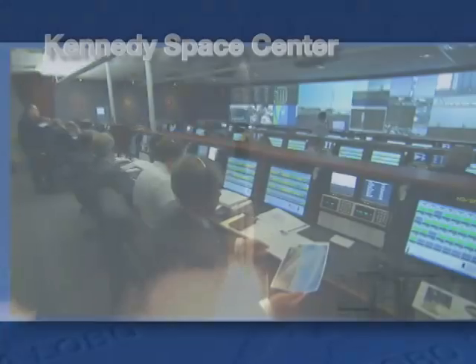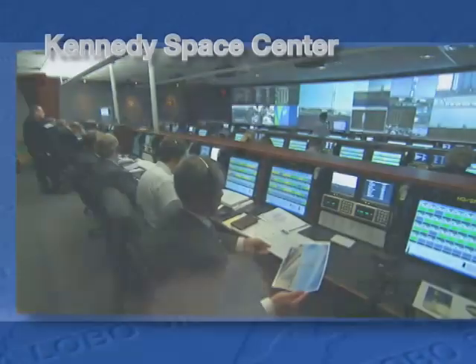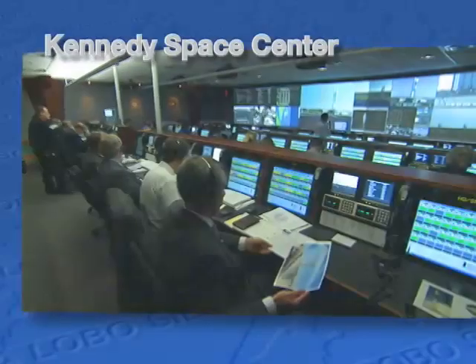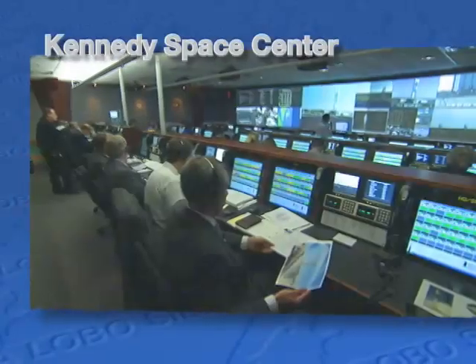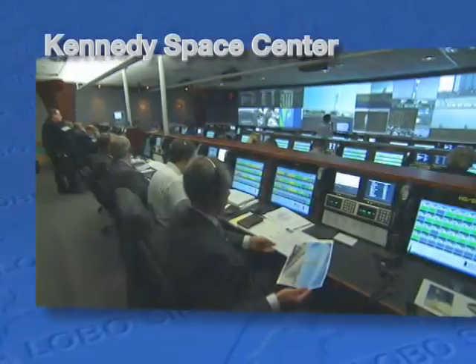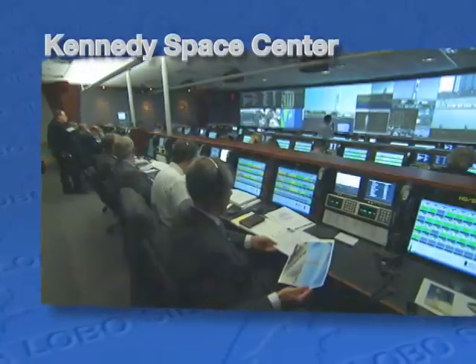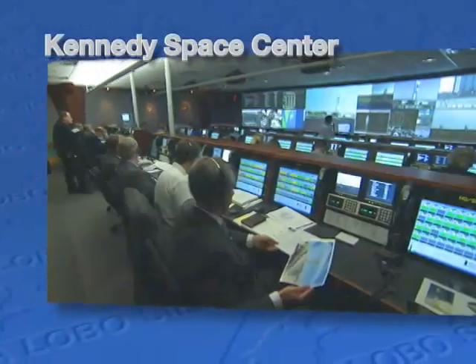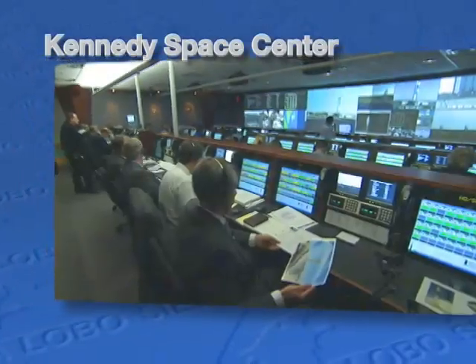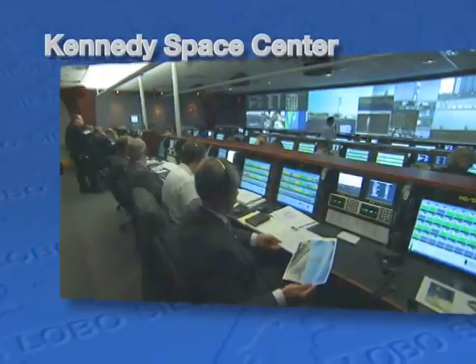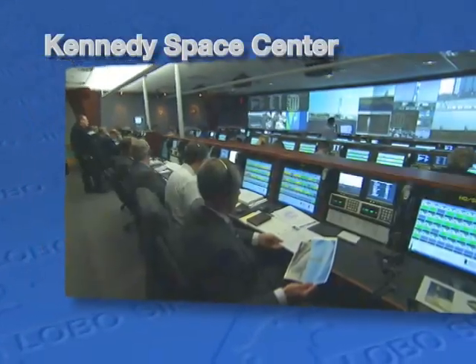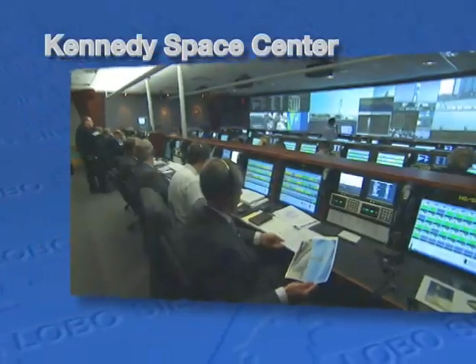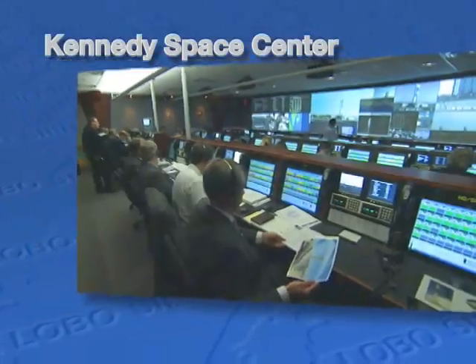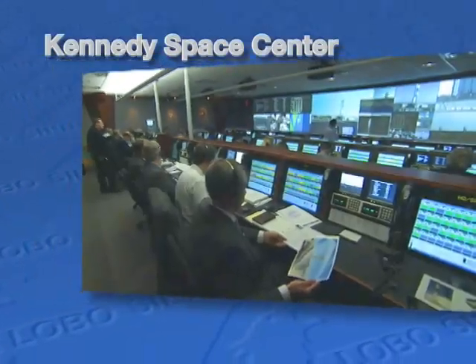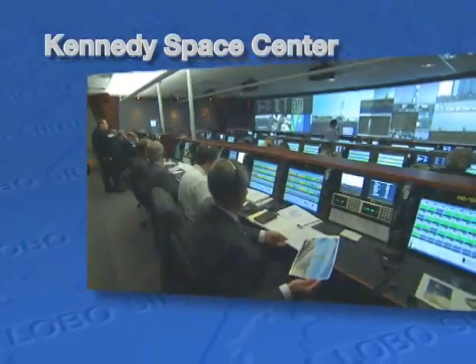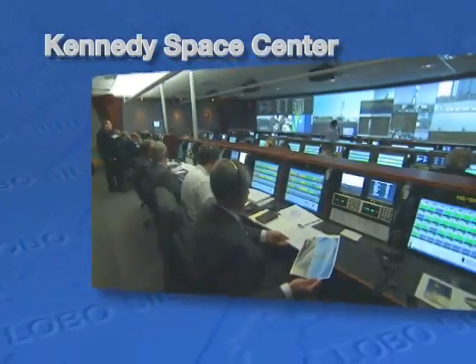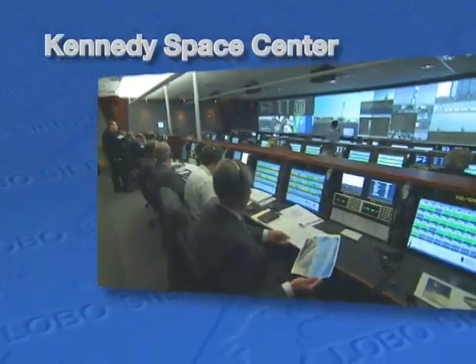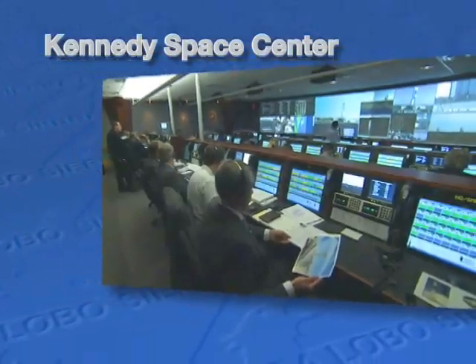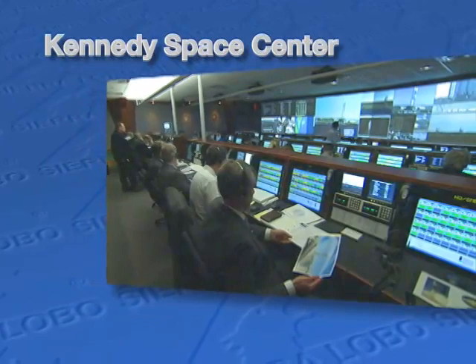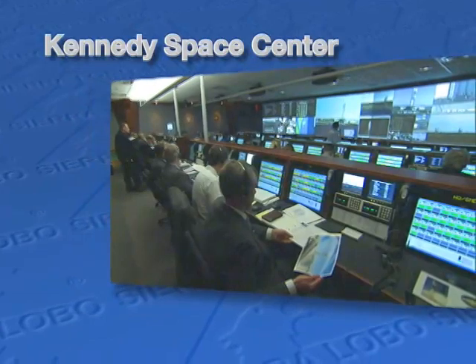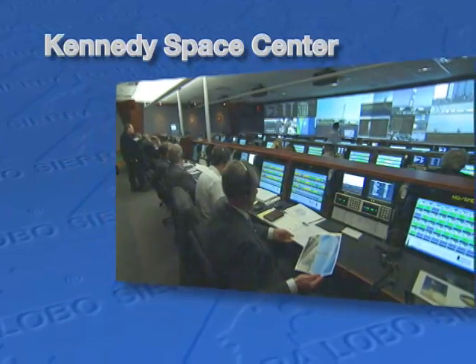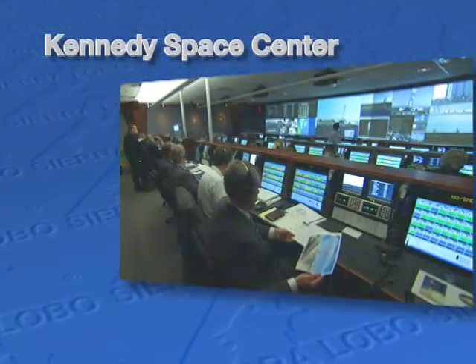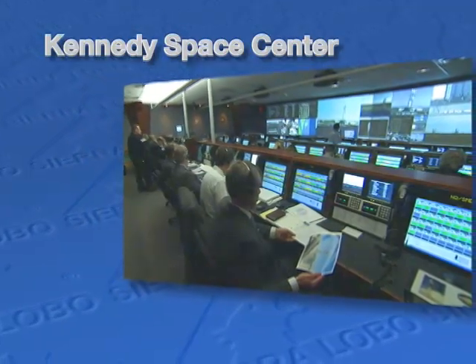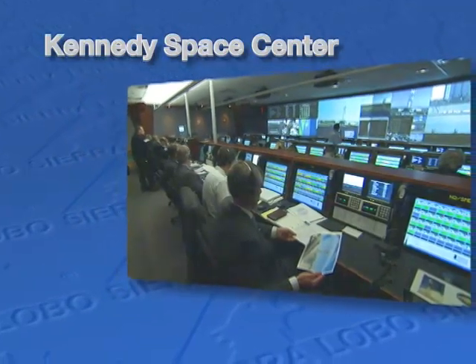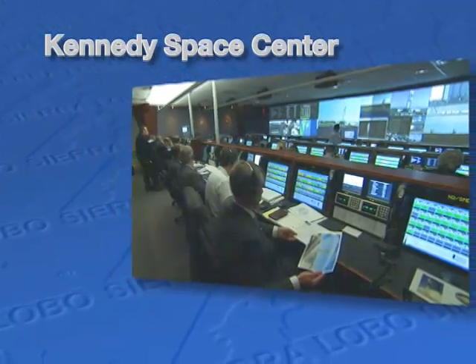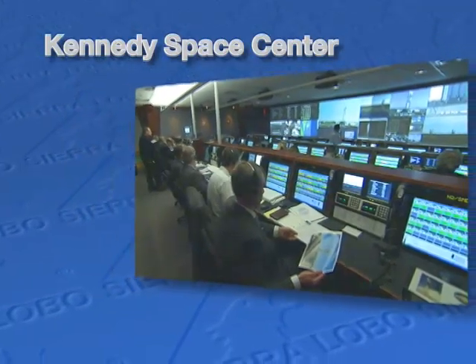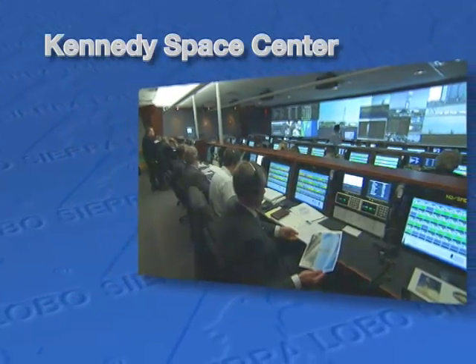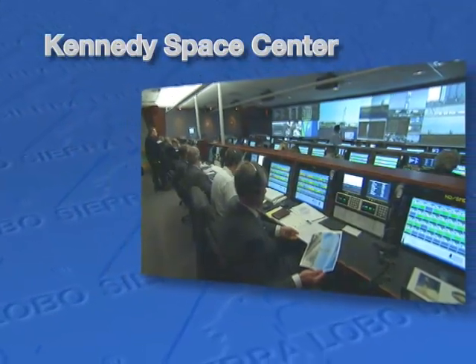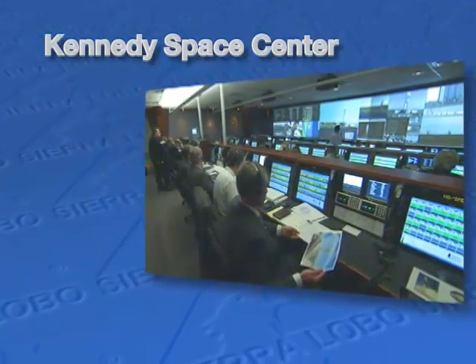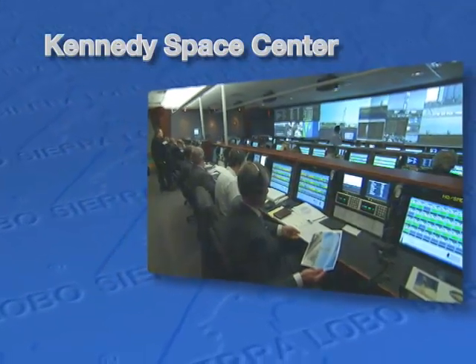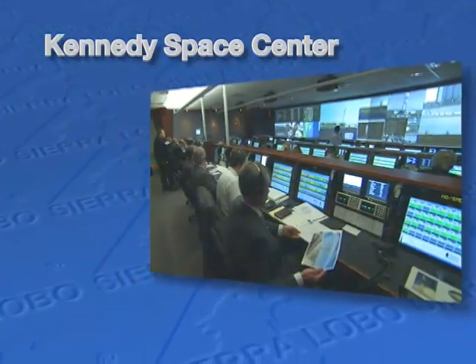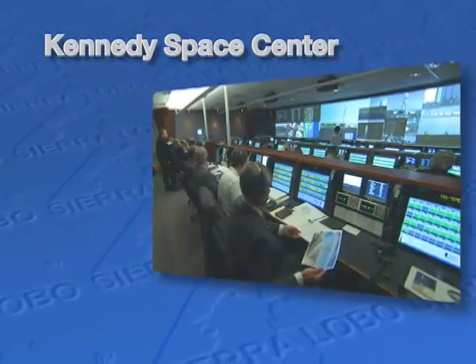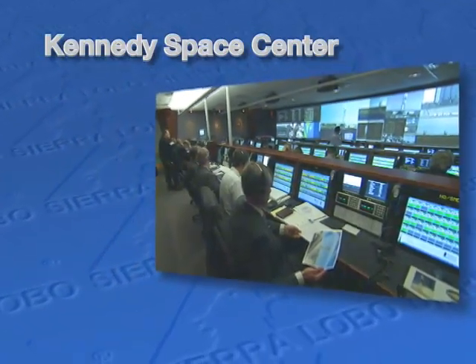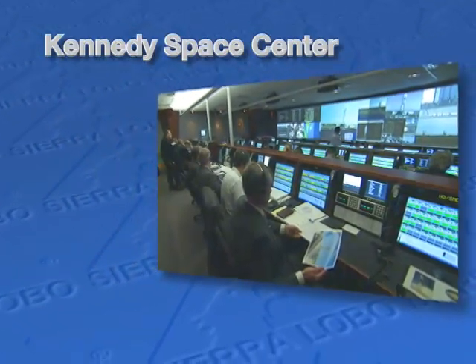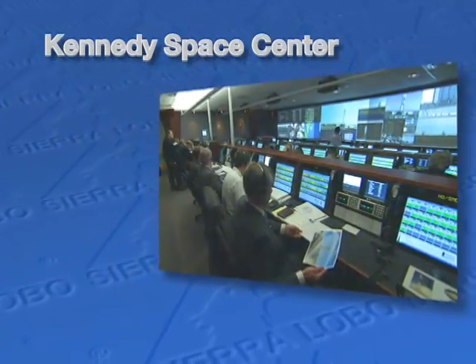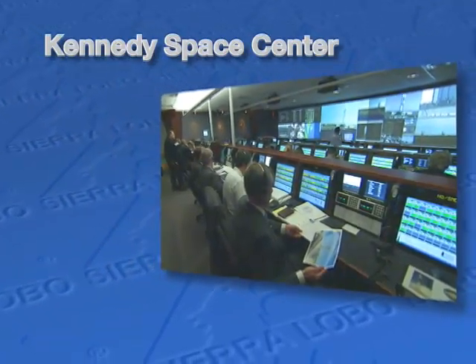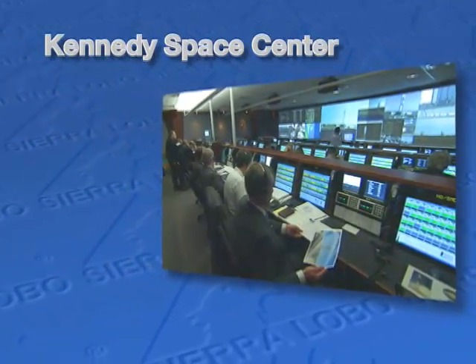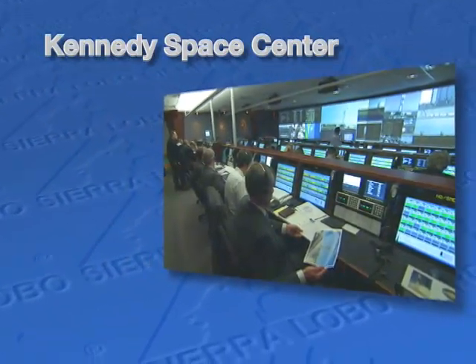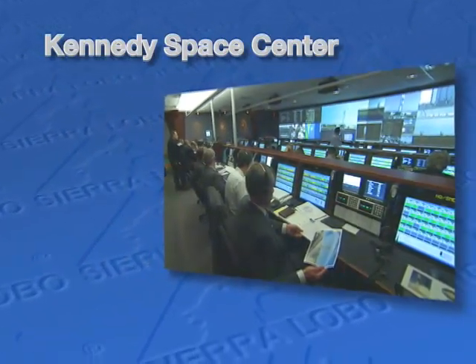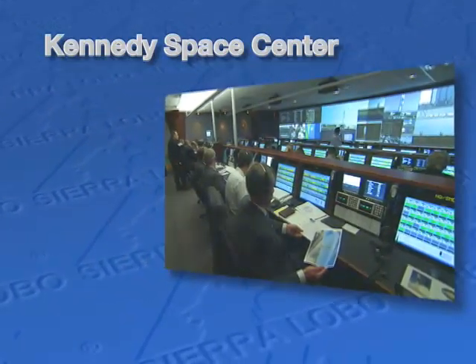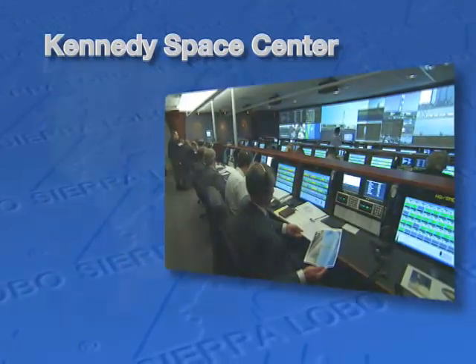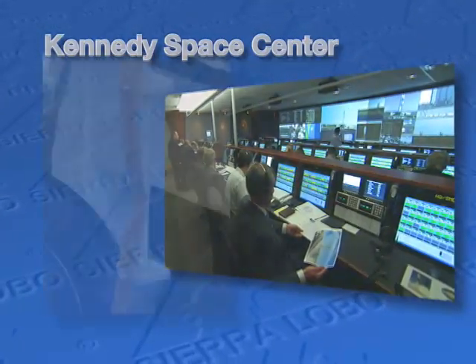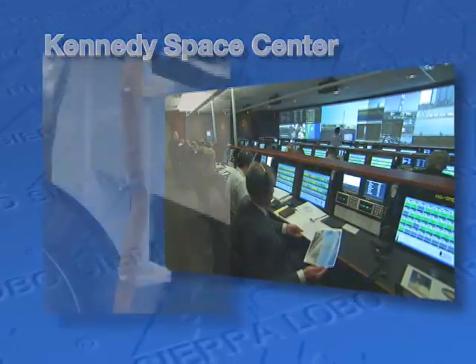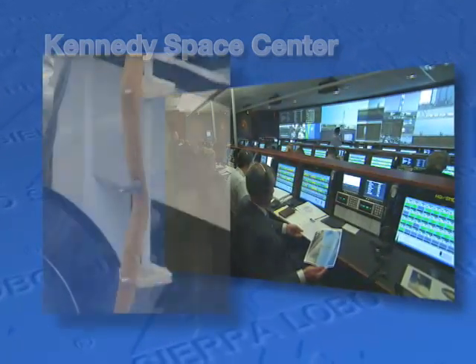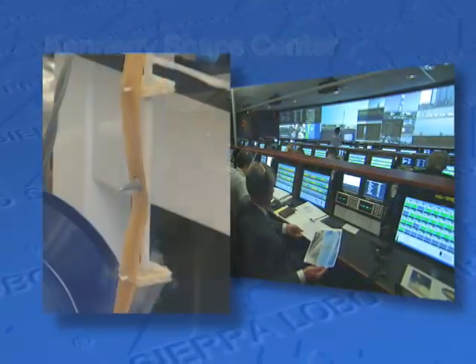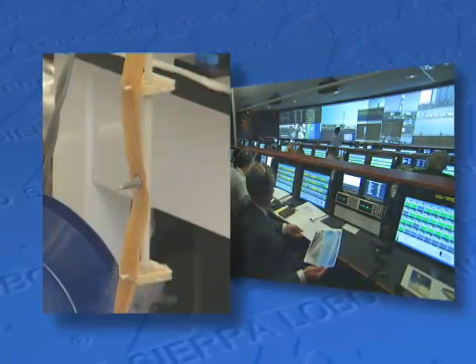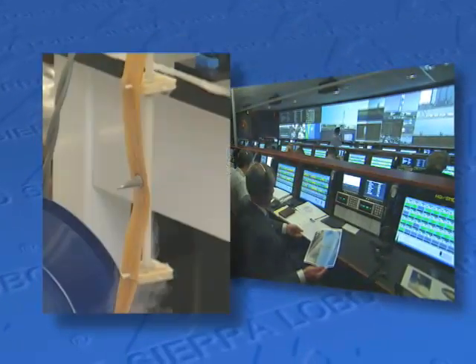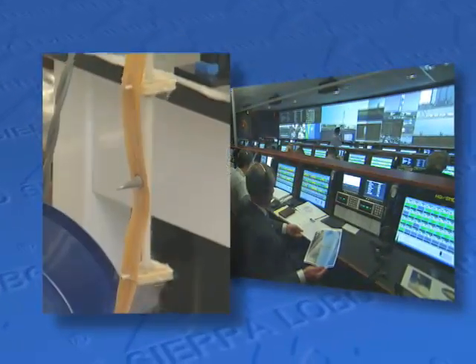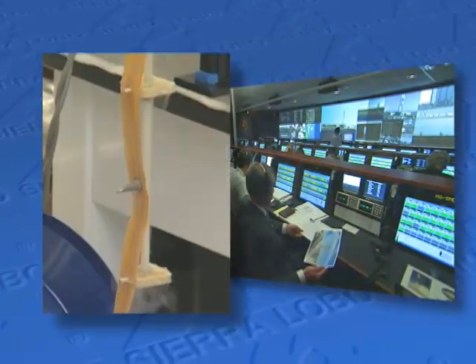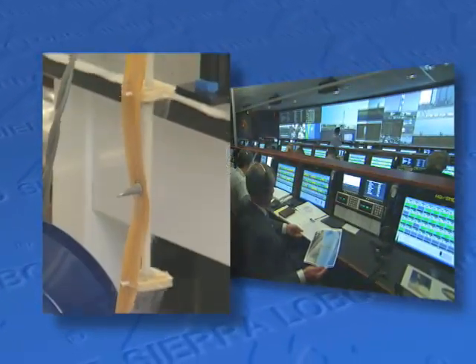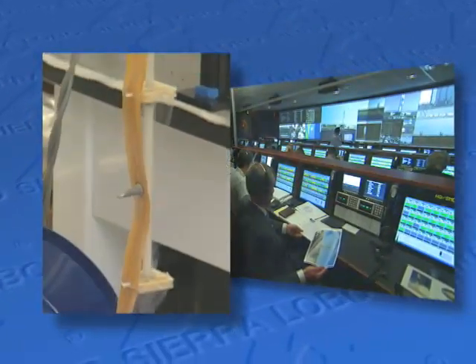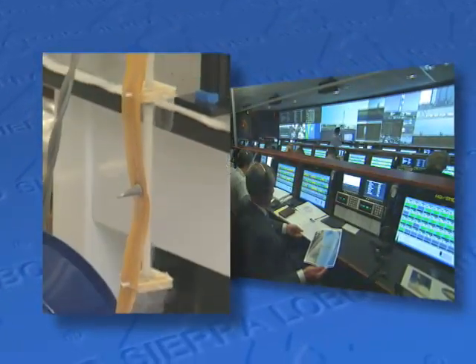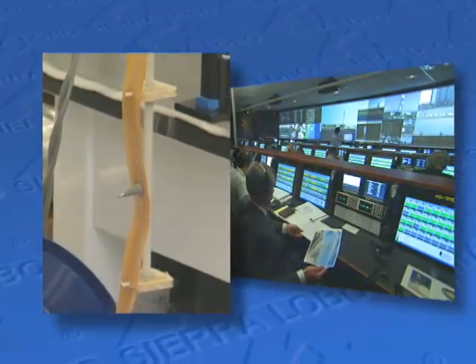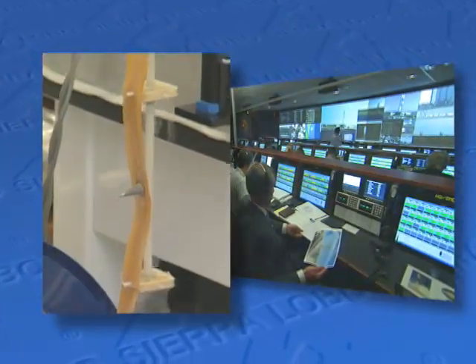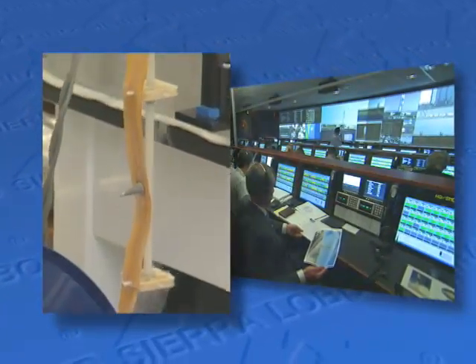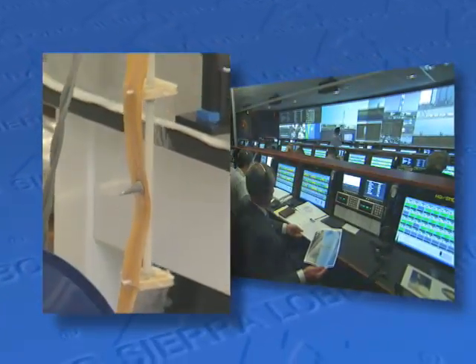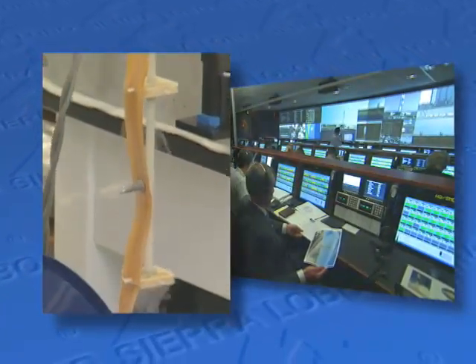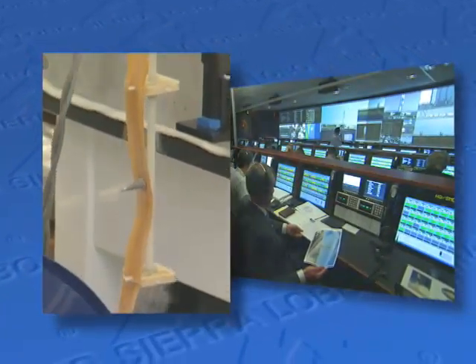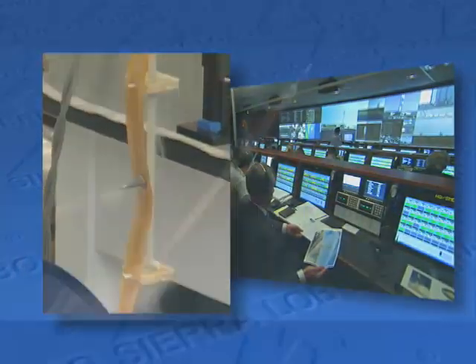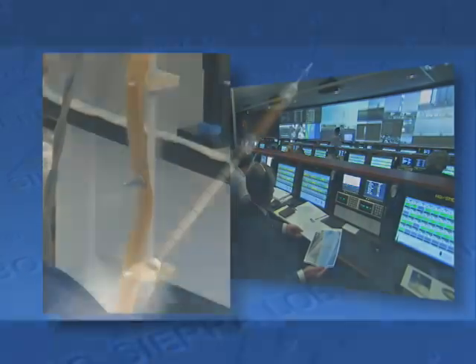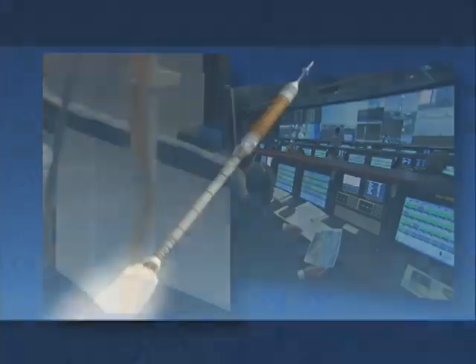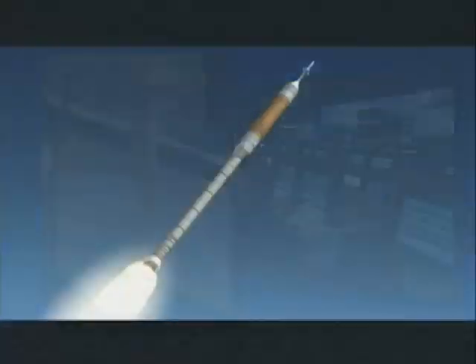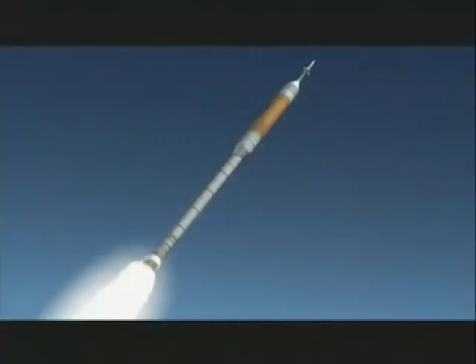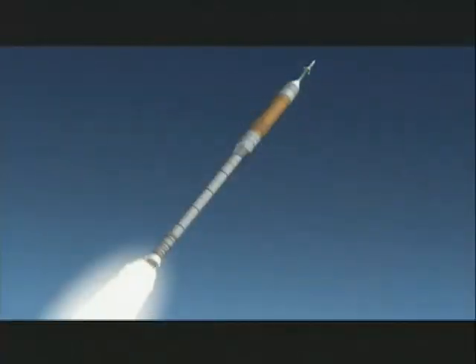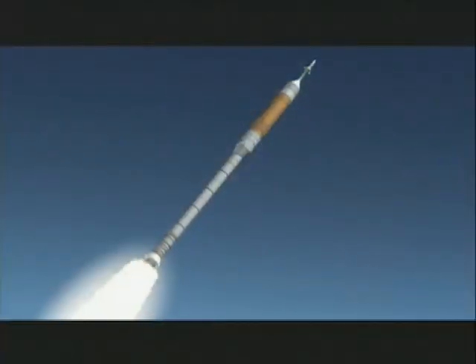Today, the Launch Services Program at Kennedy has several planned projects that will use the CryoTracker probe, and it is also slated to be used for NASA's Constellation mission.